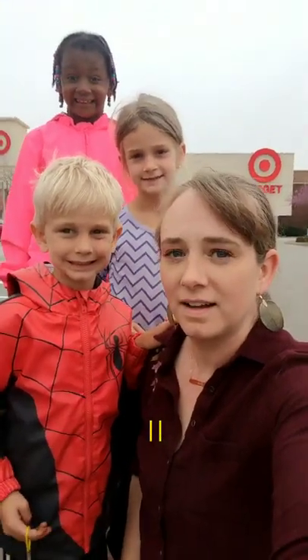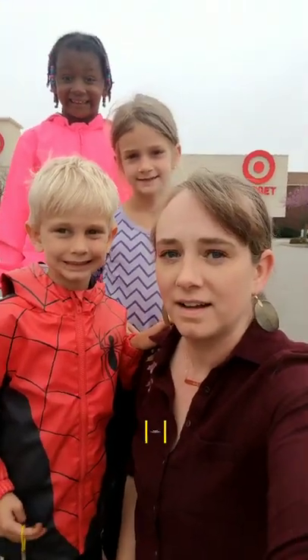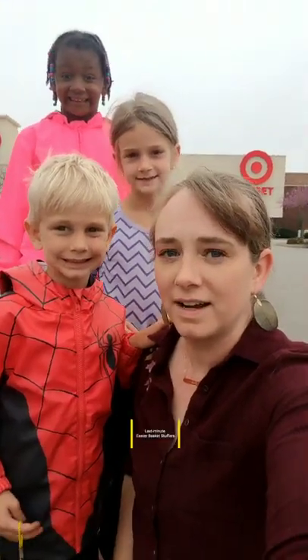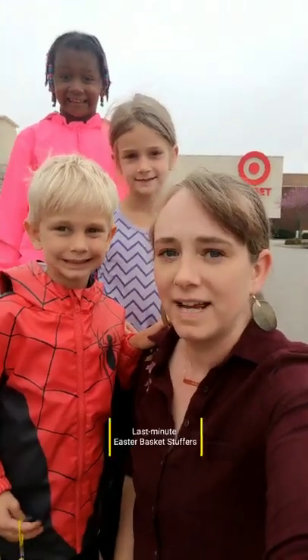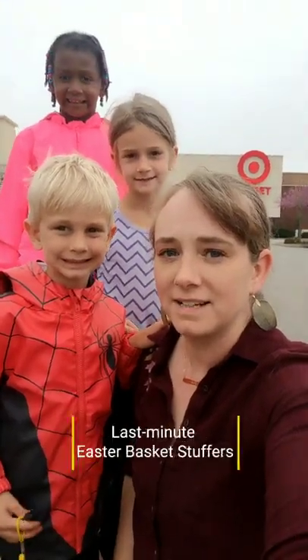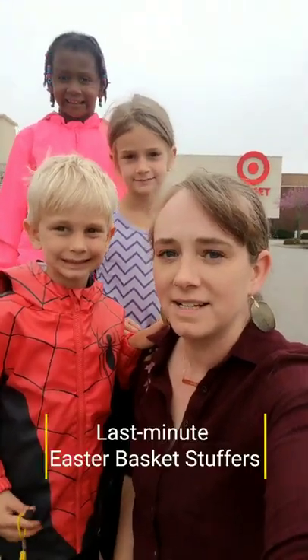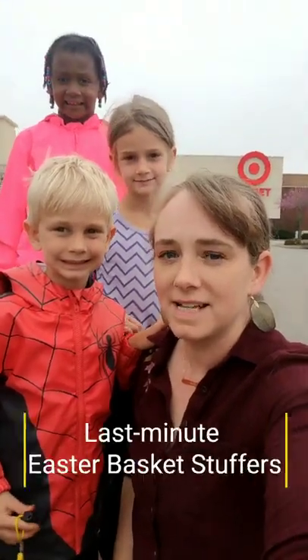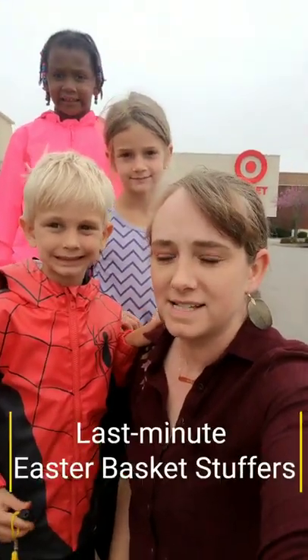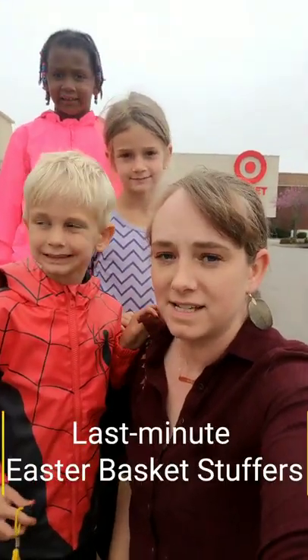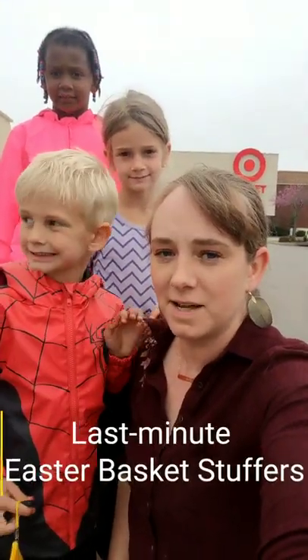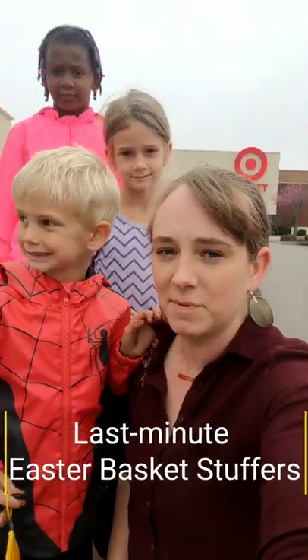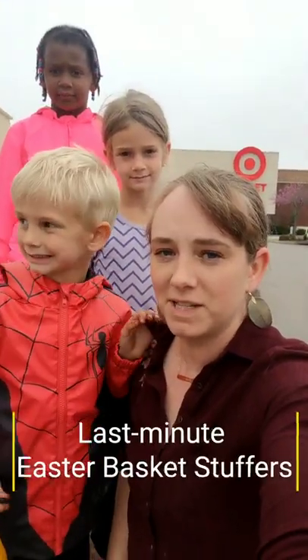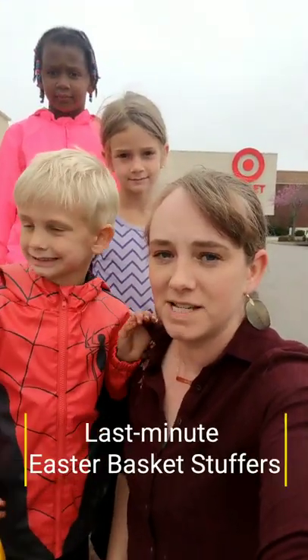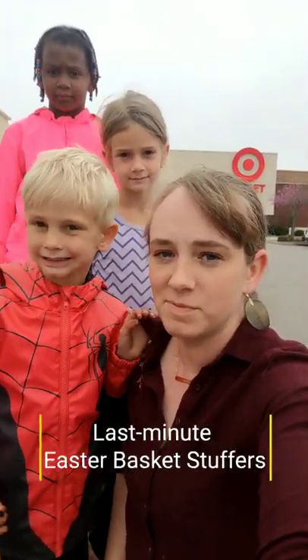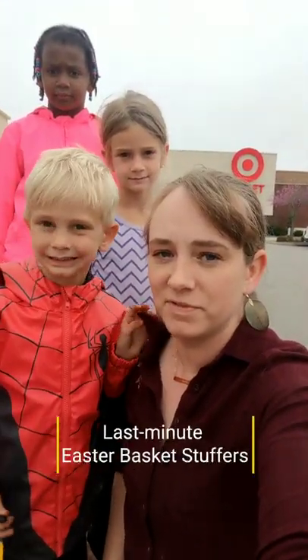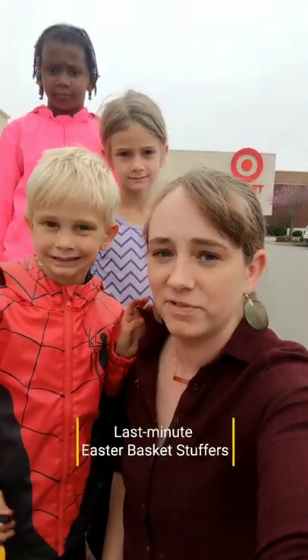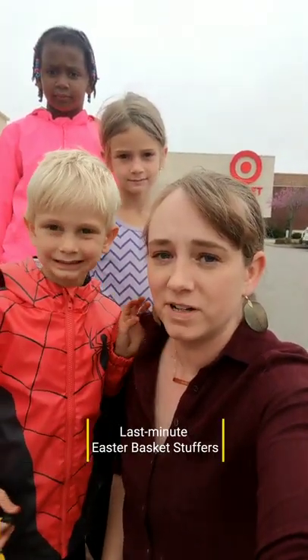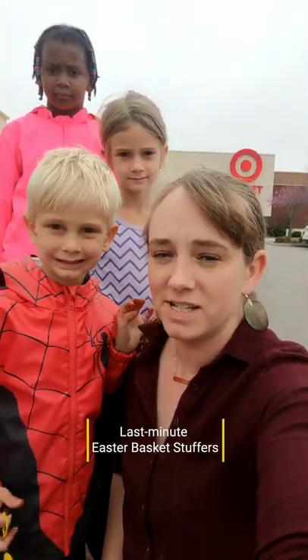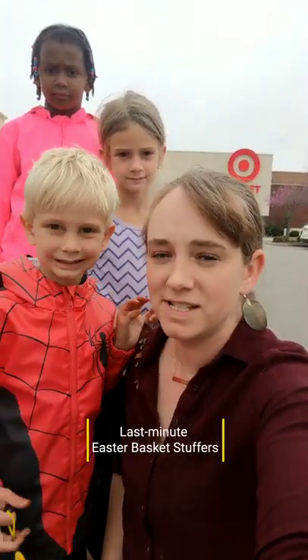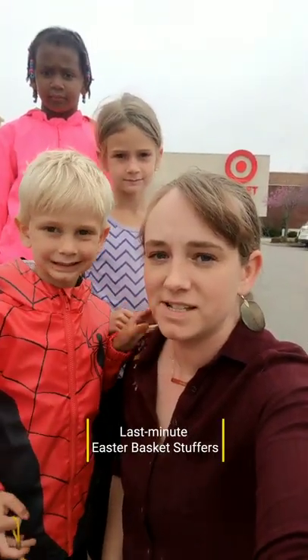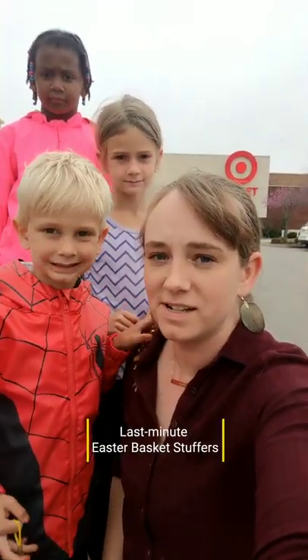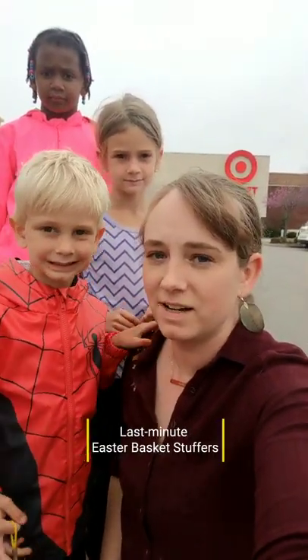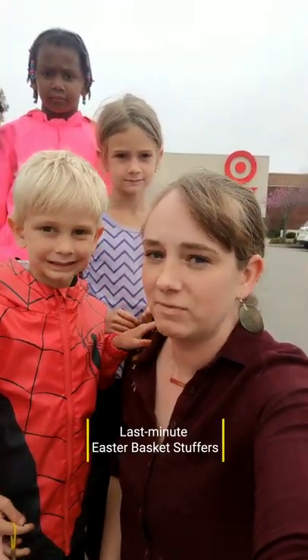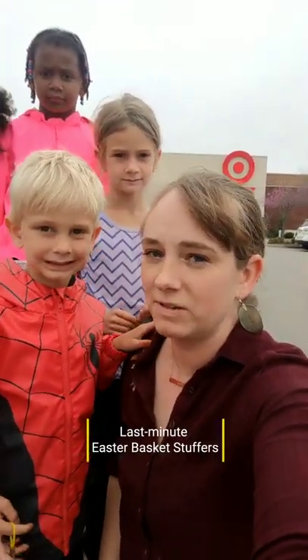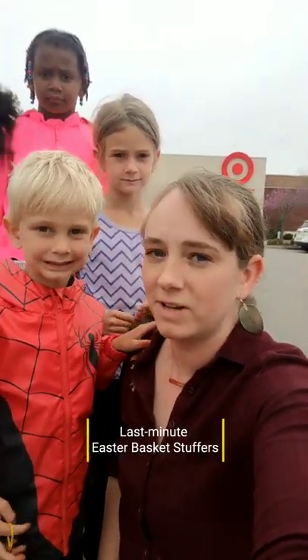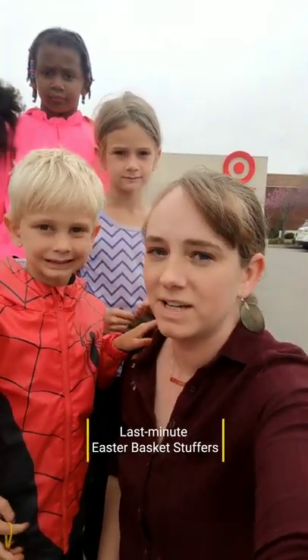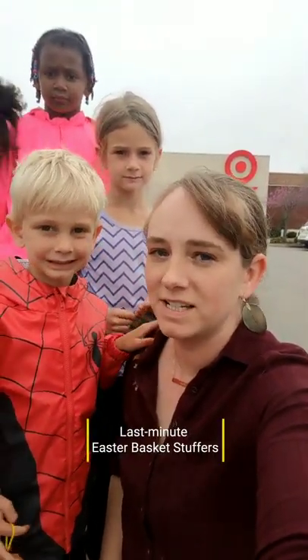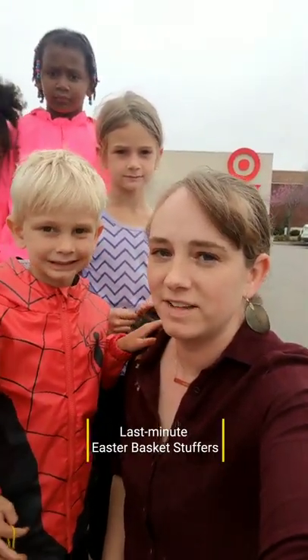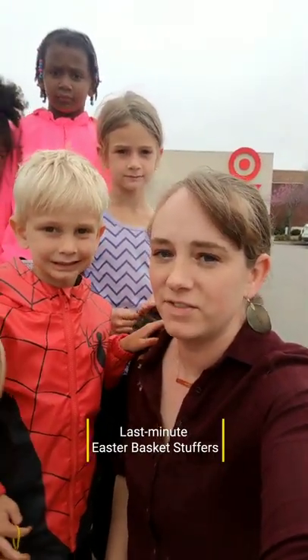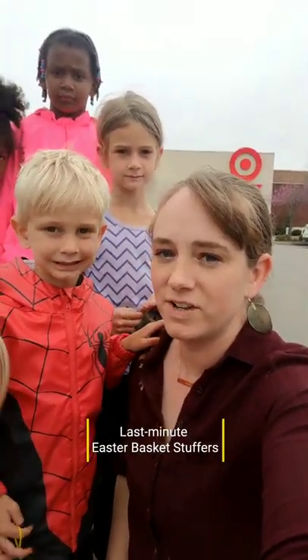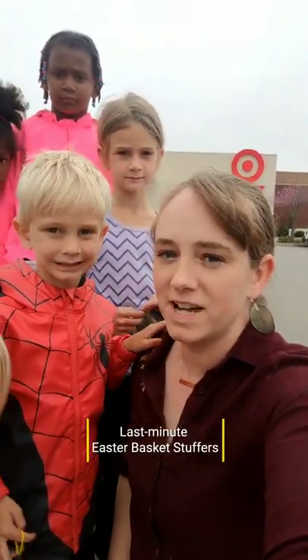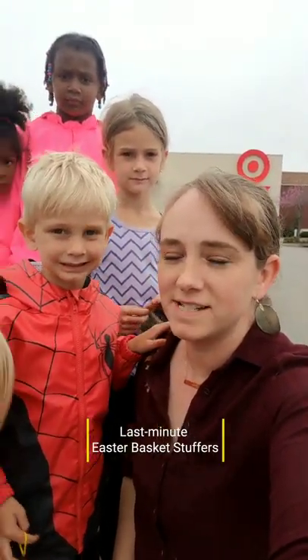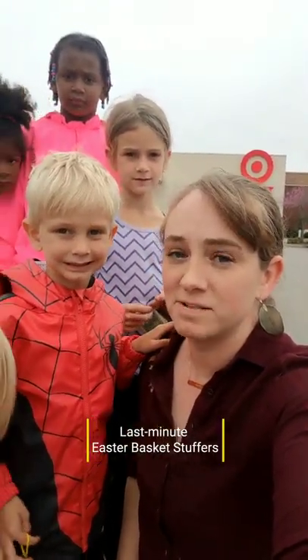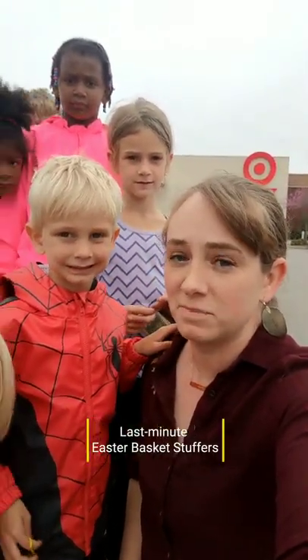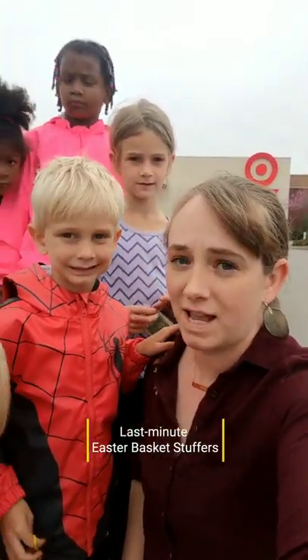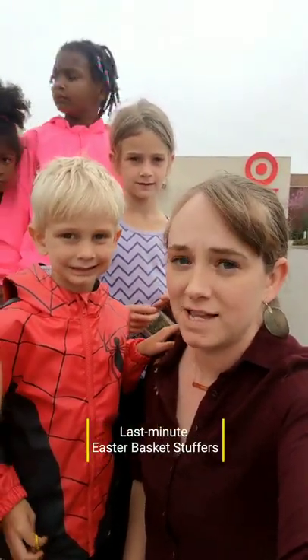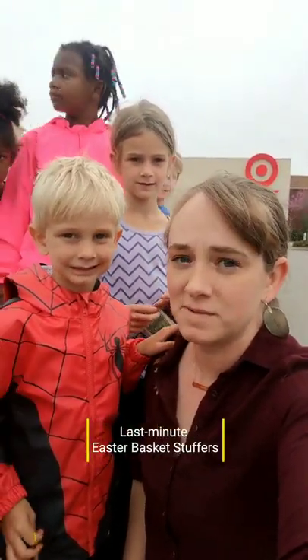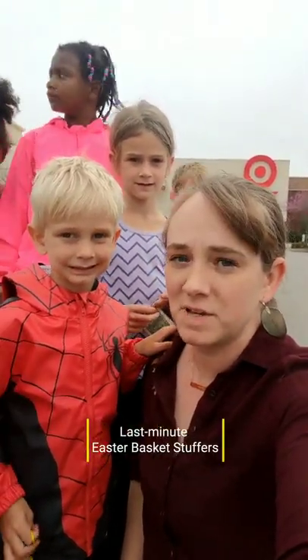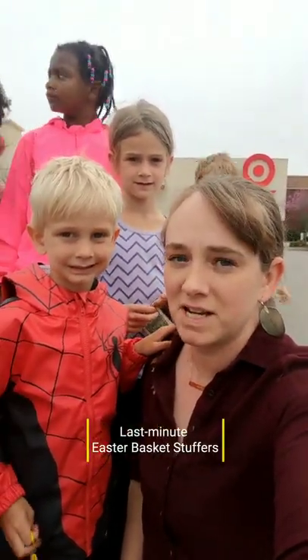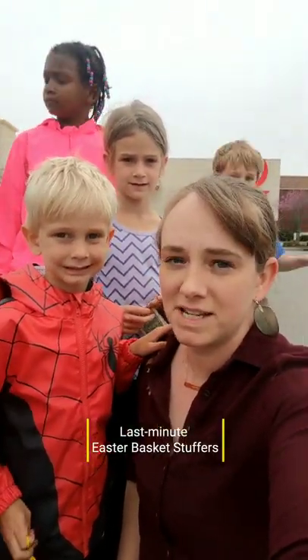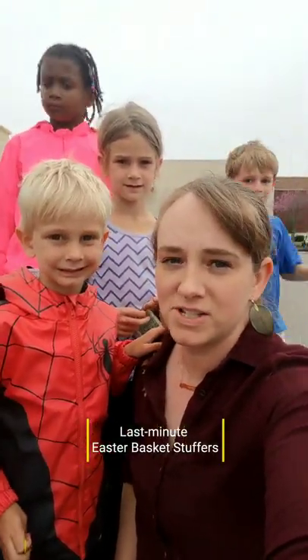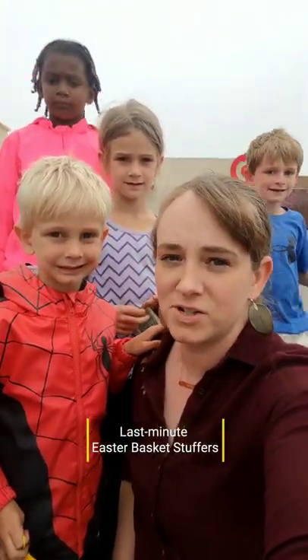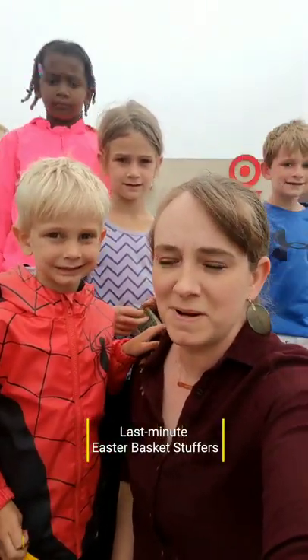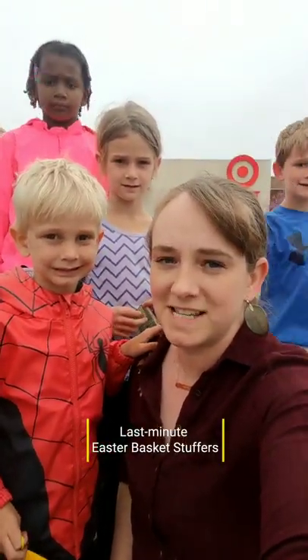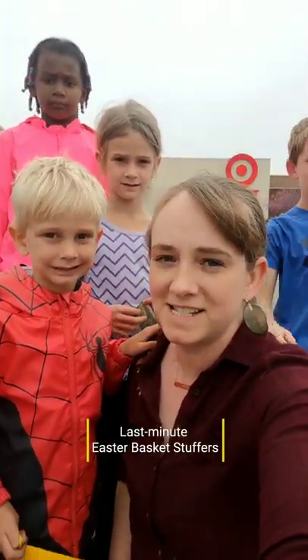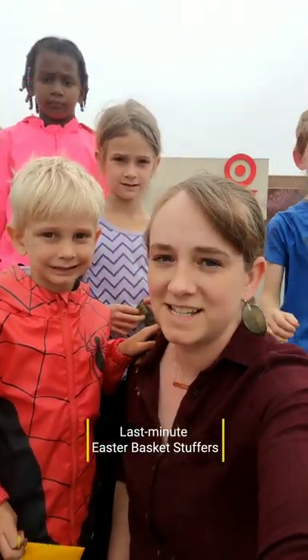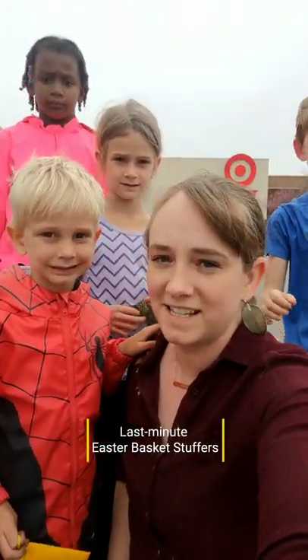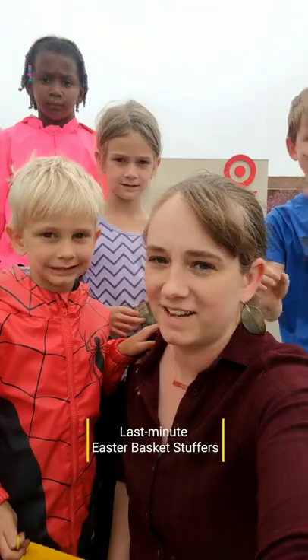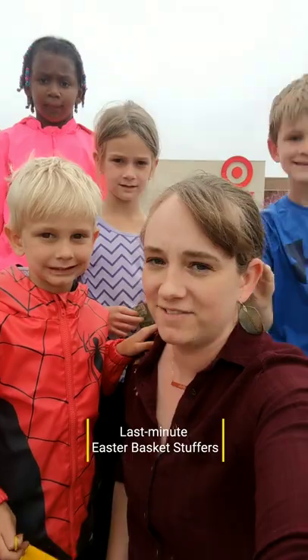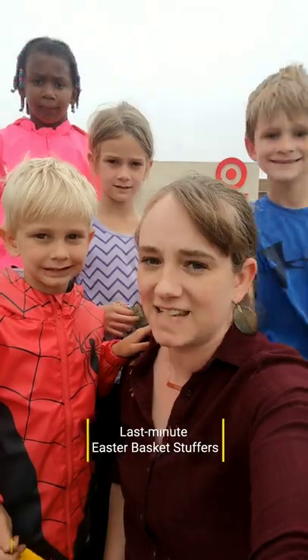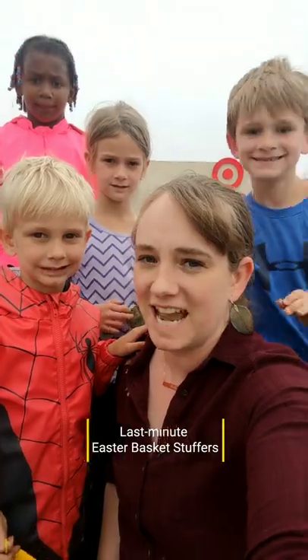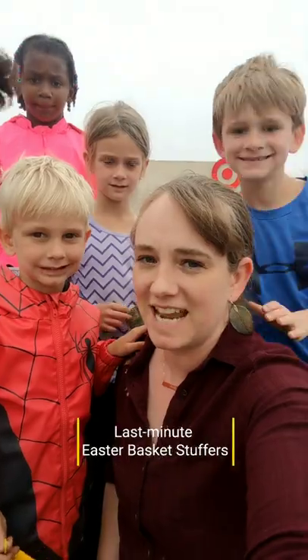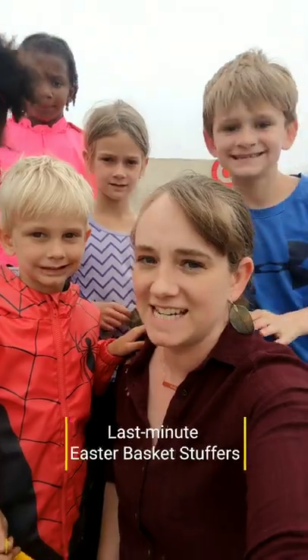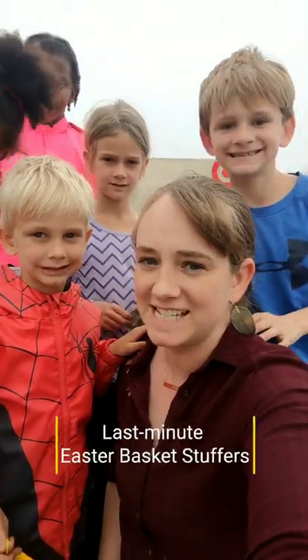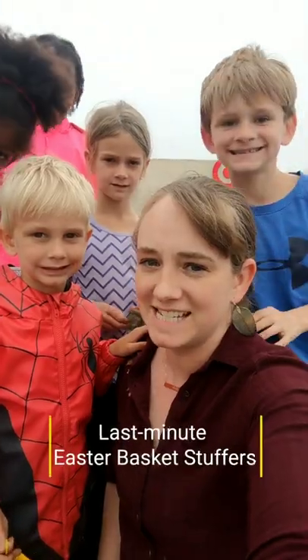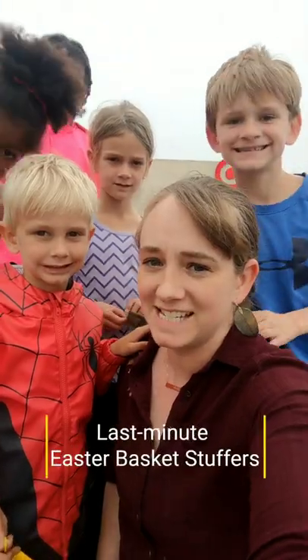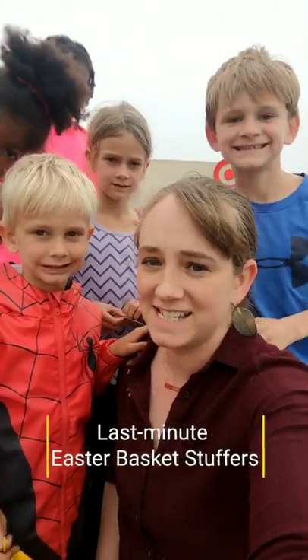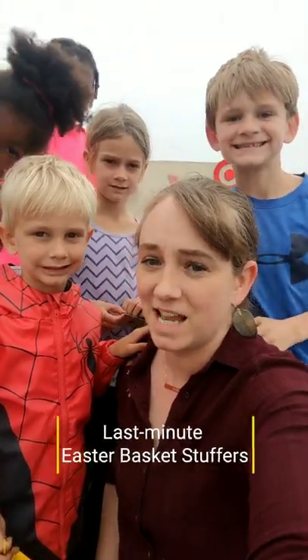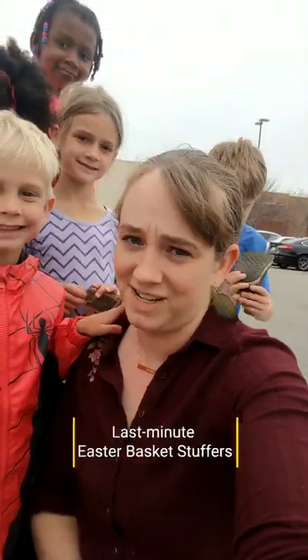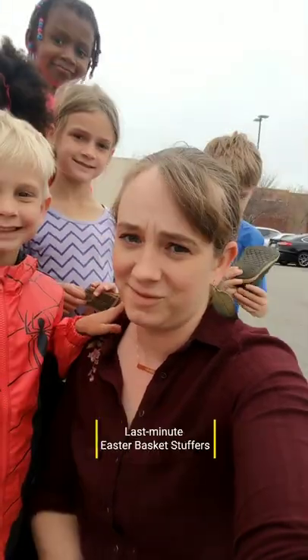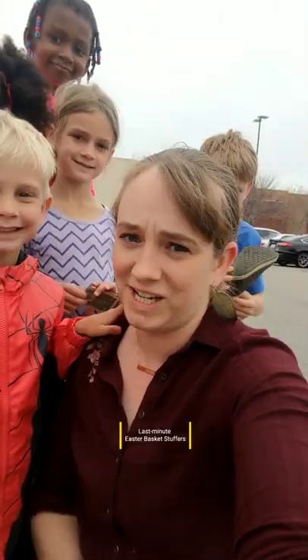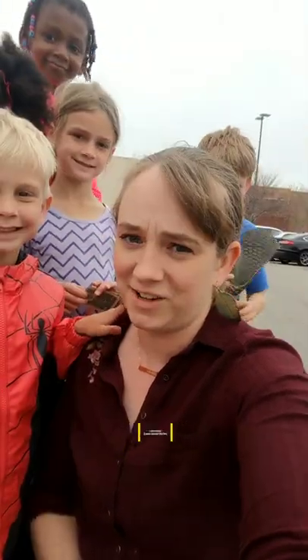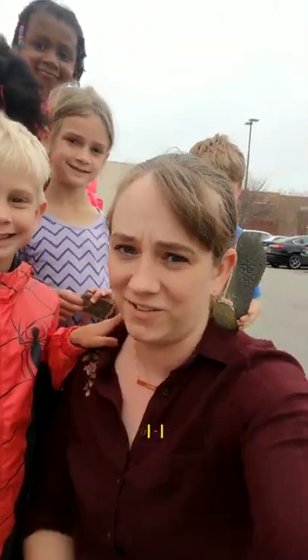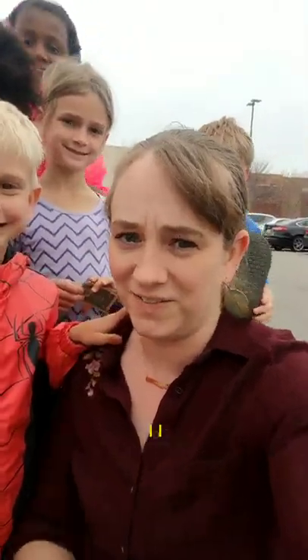Alright, it's a couple days before Easter and we wanted to give you guys some last-minute Easter basket gift ideas. Here we go.